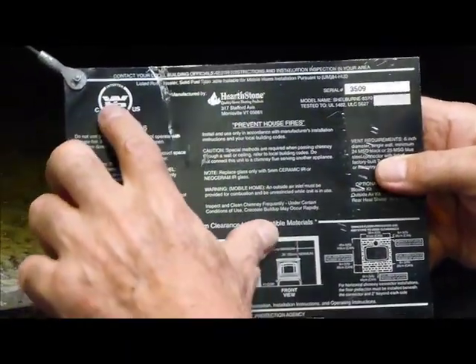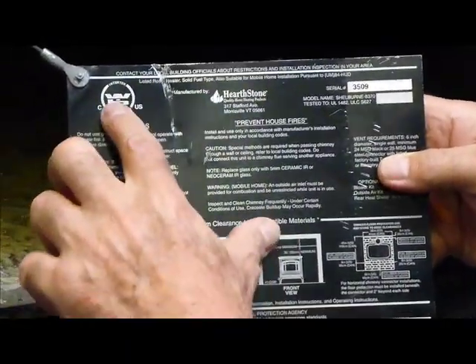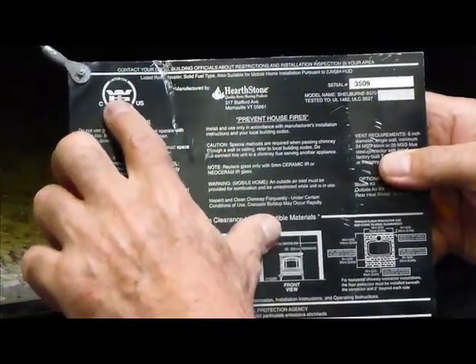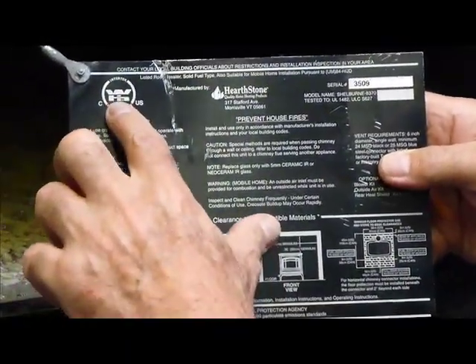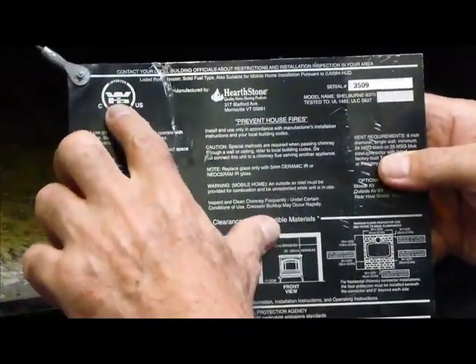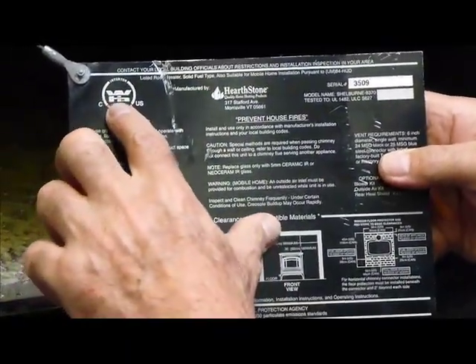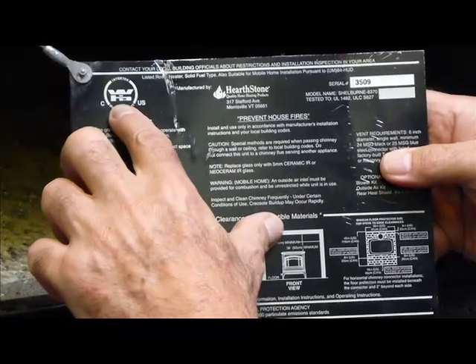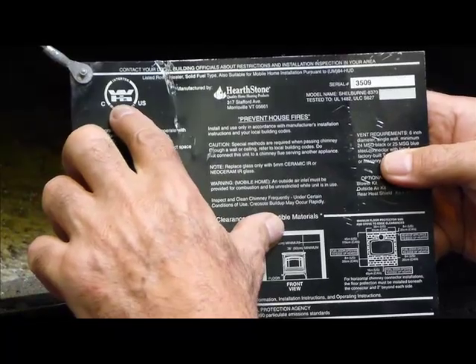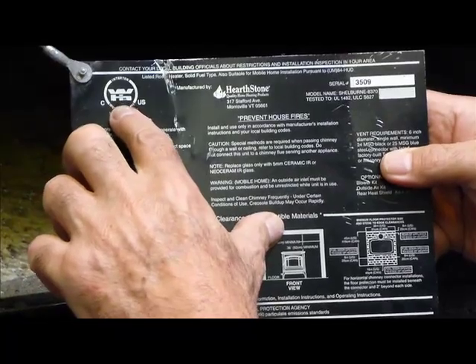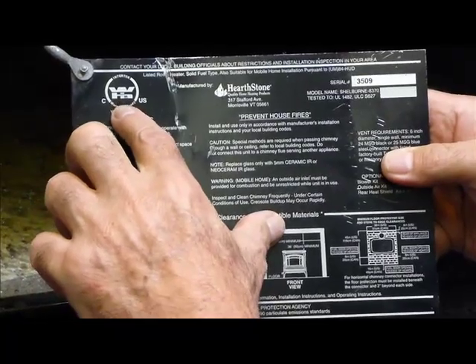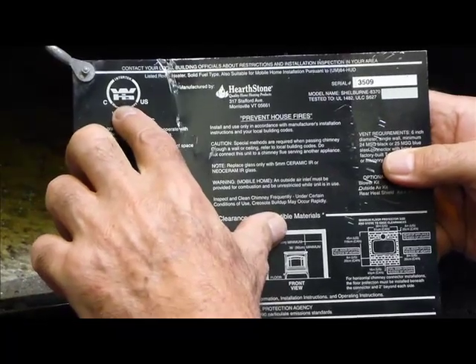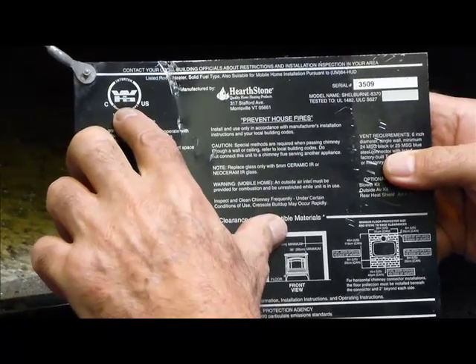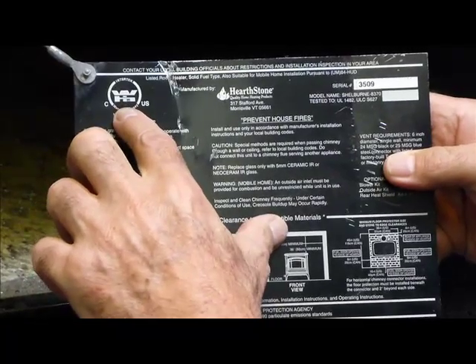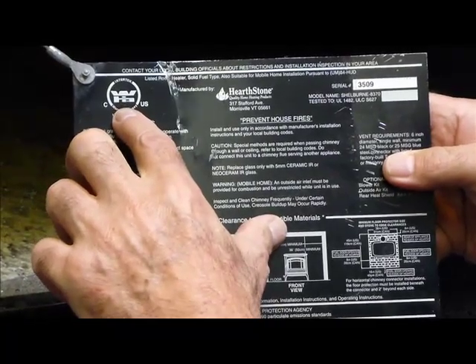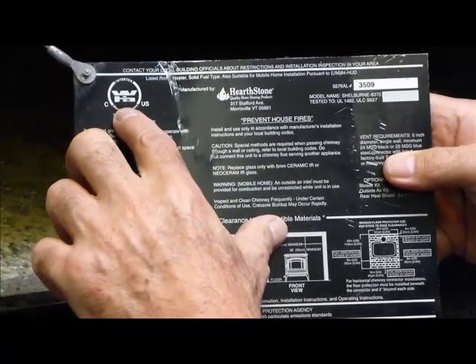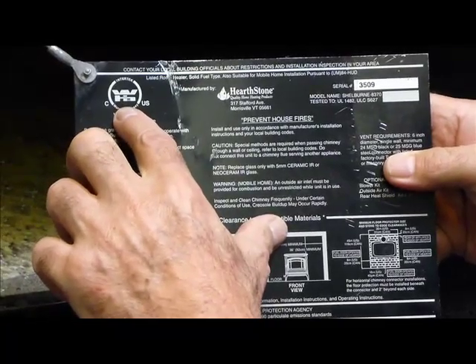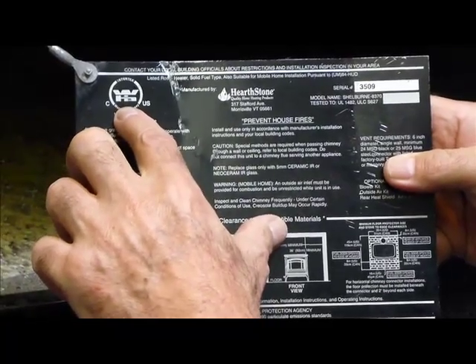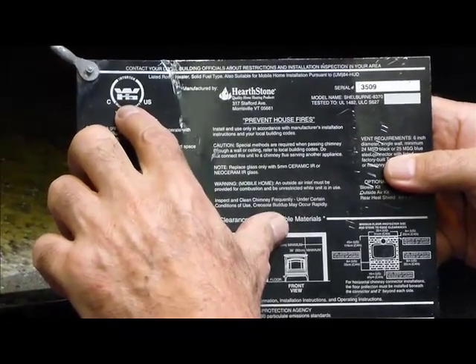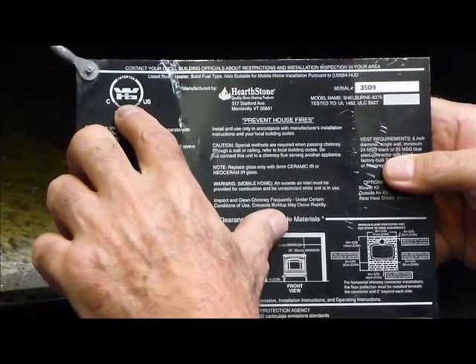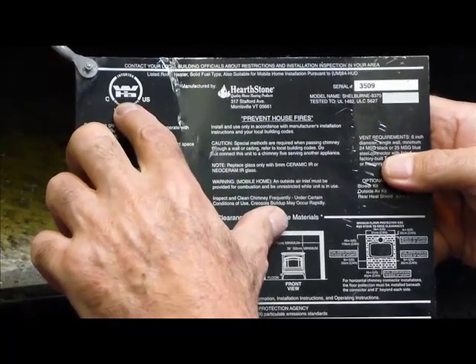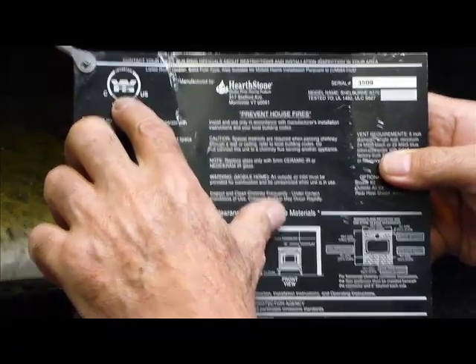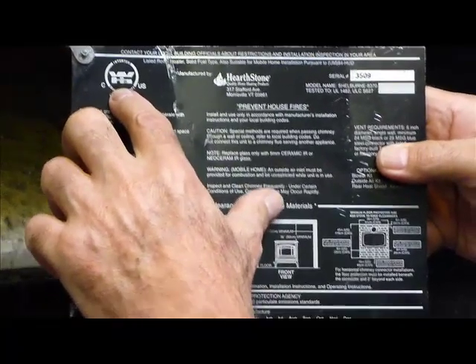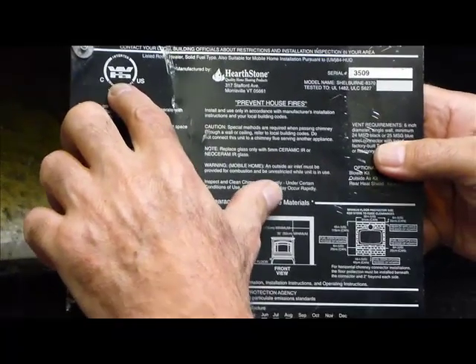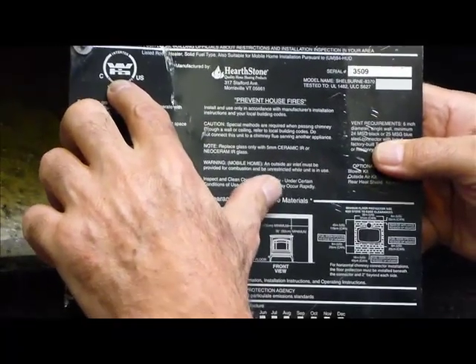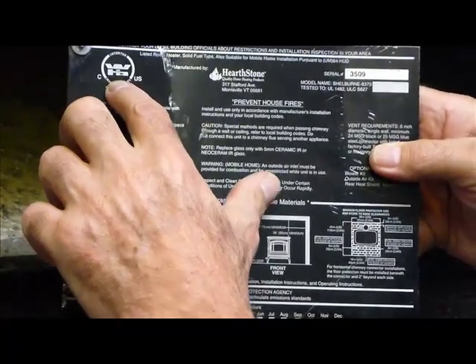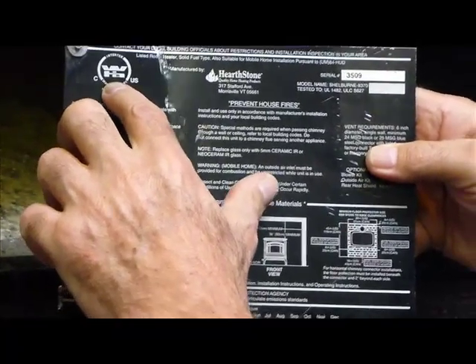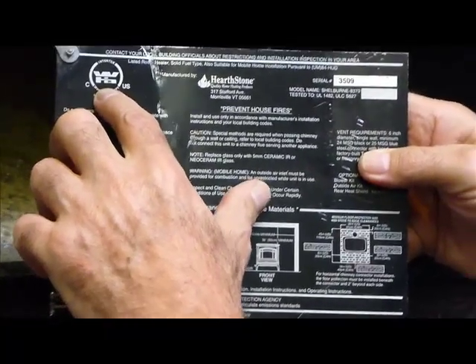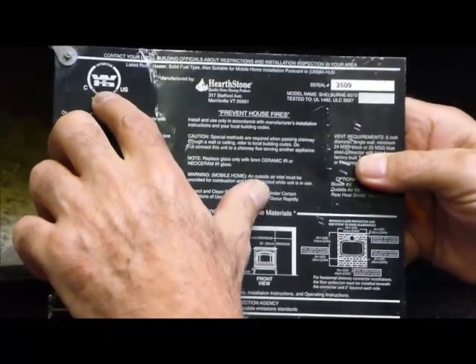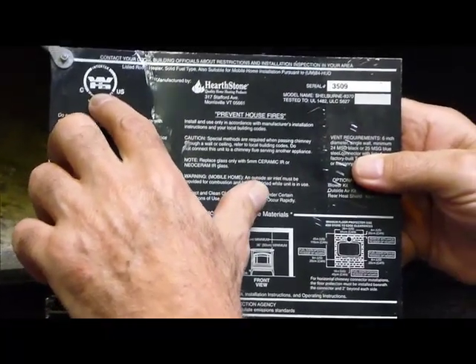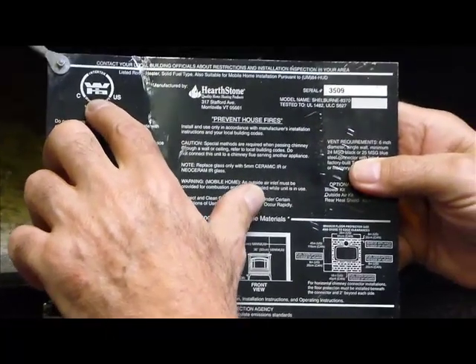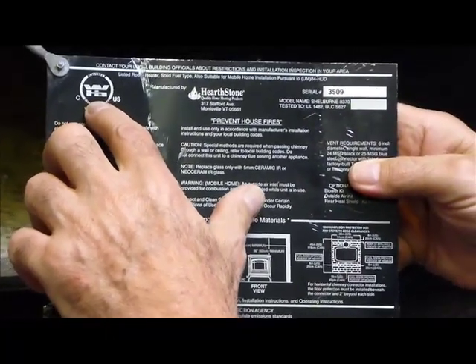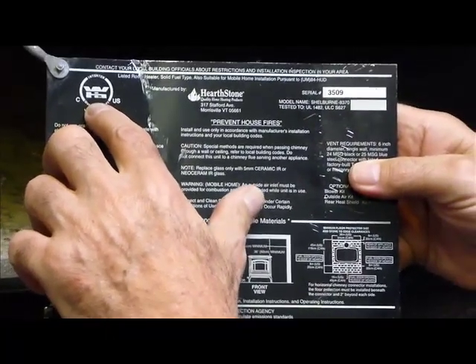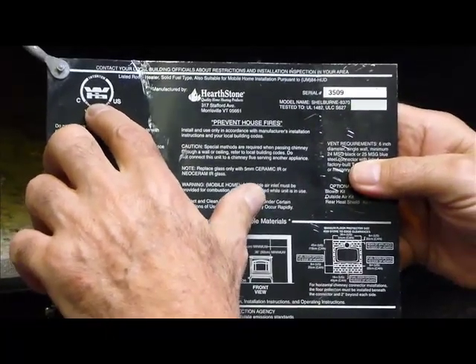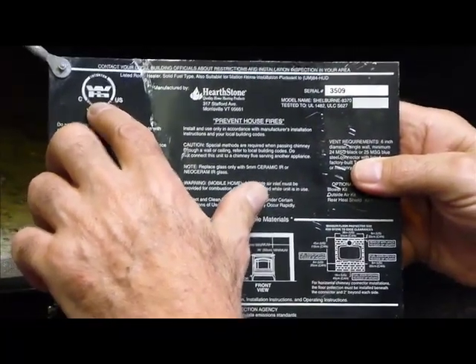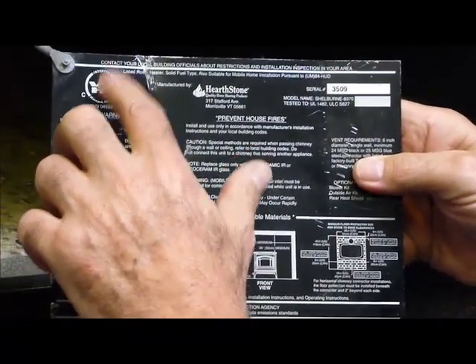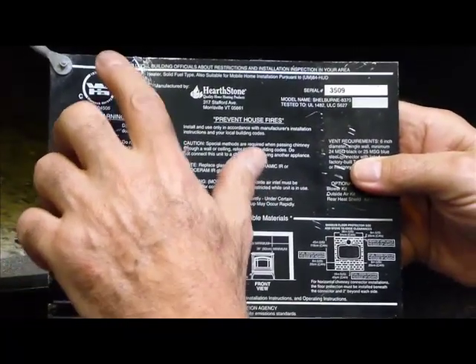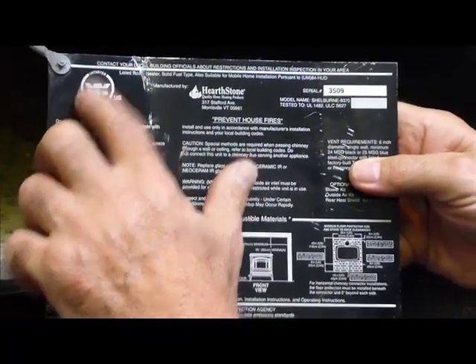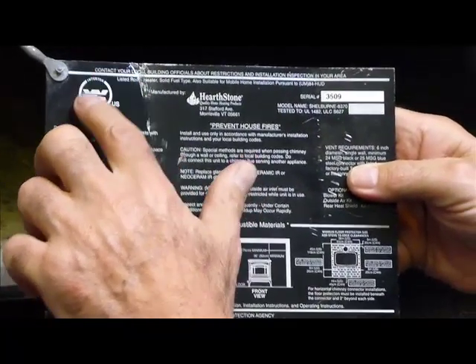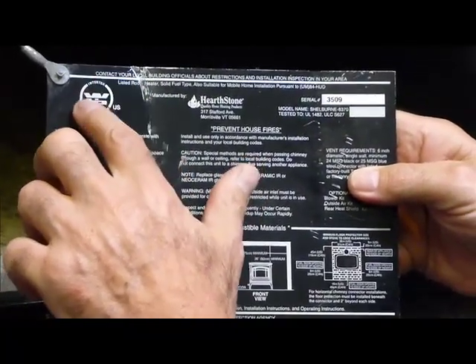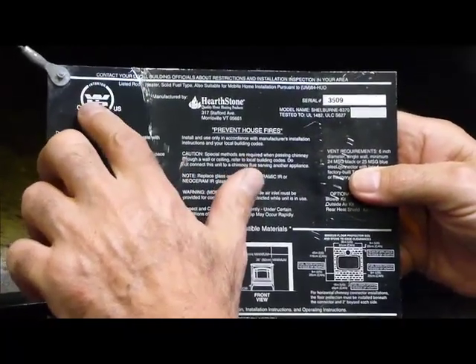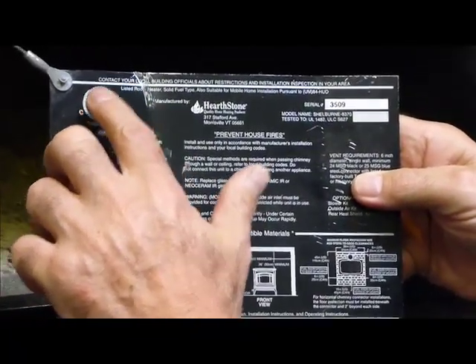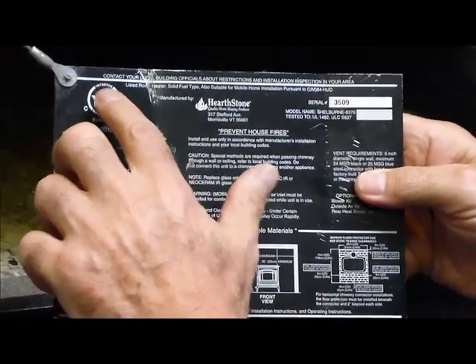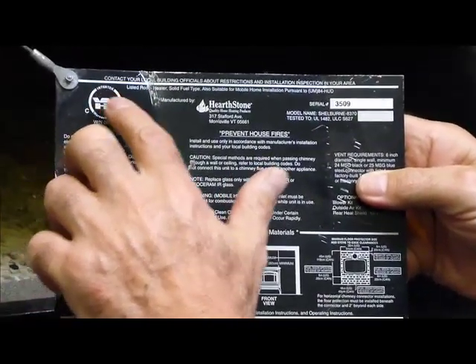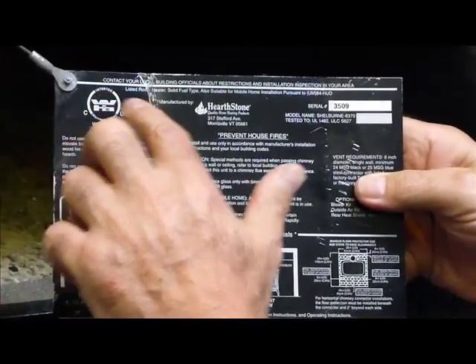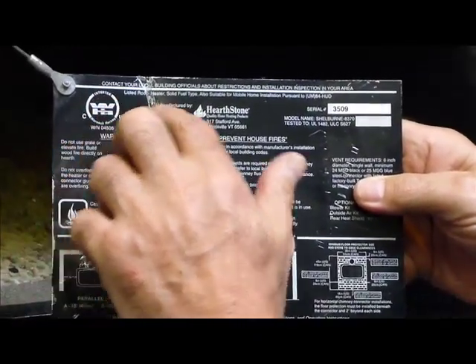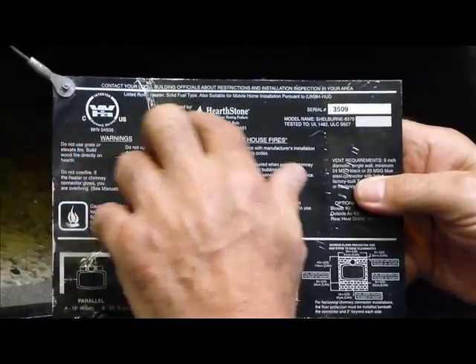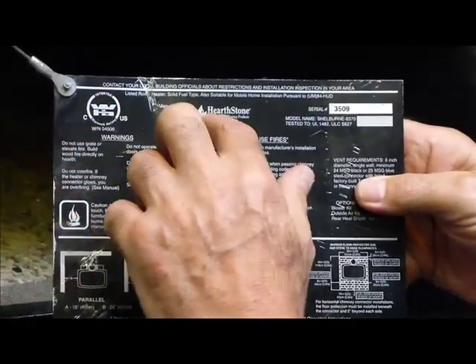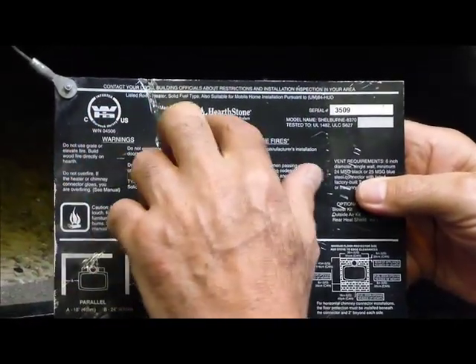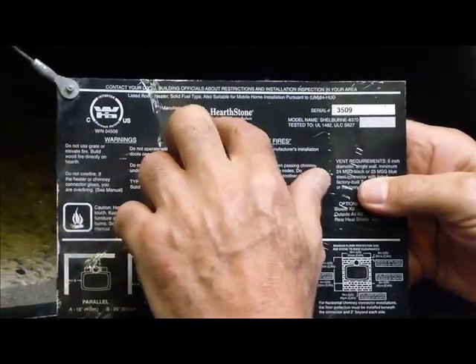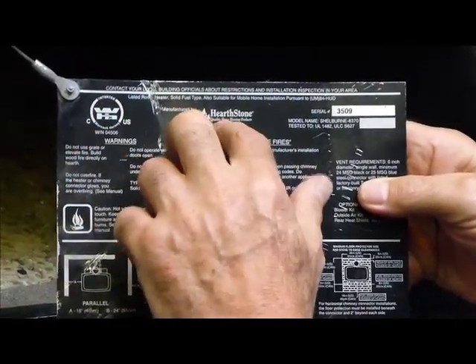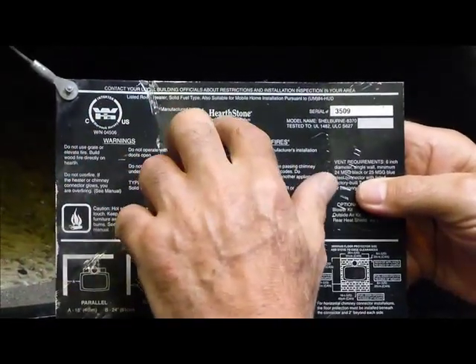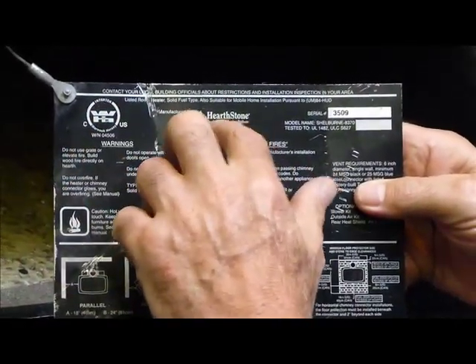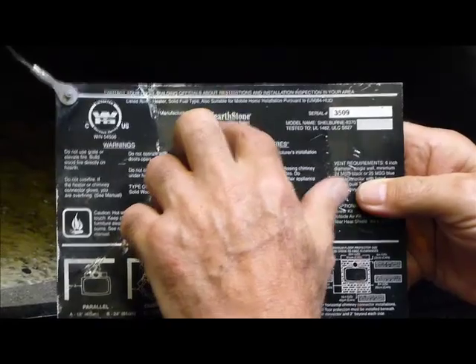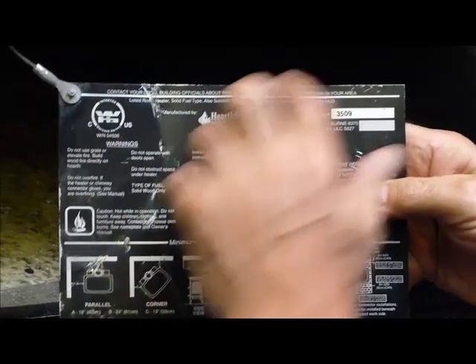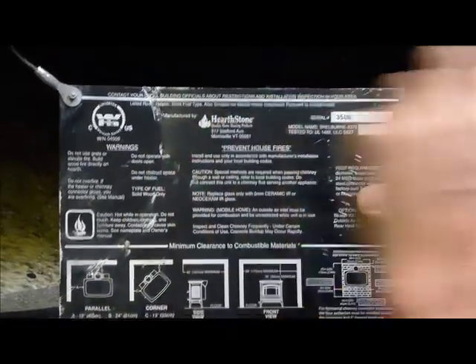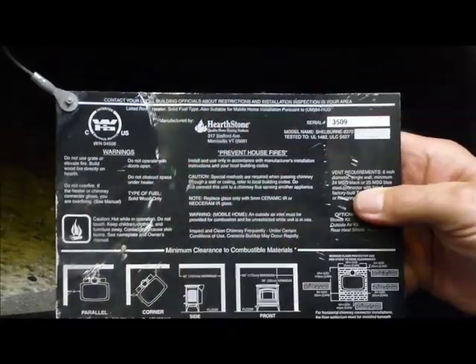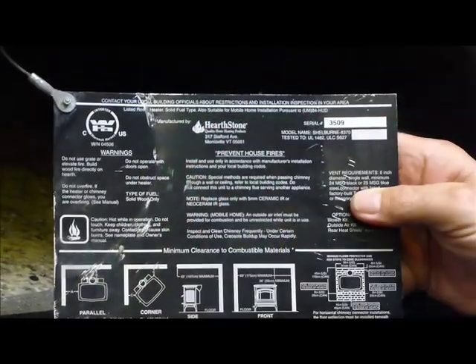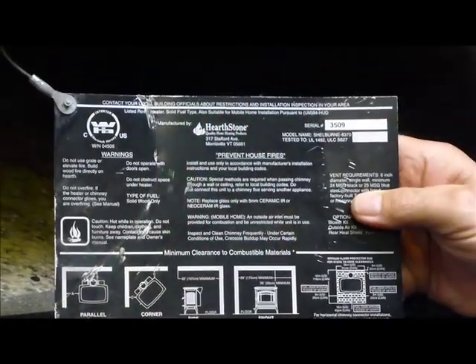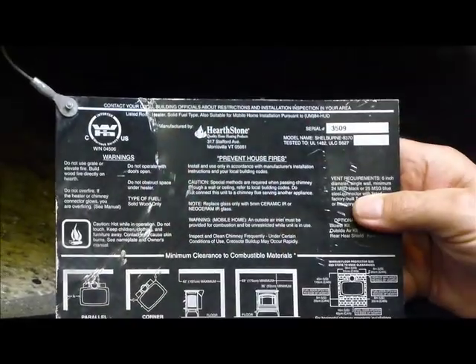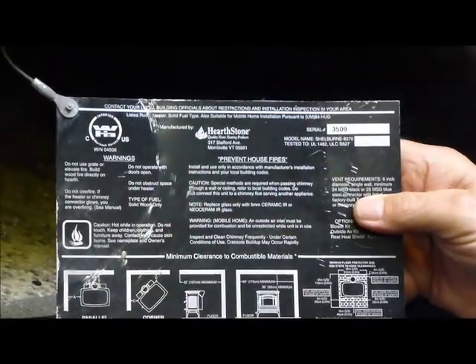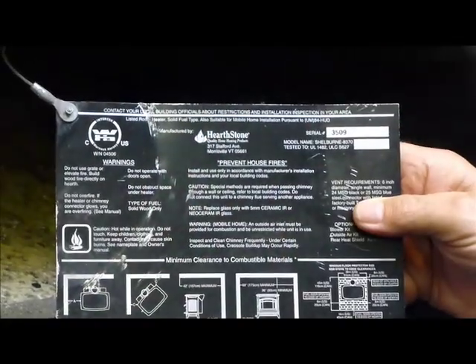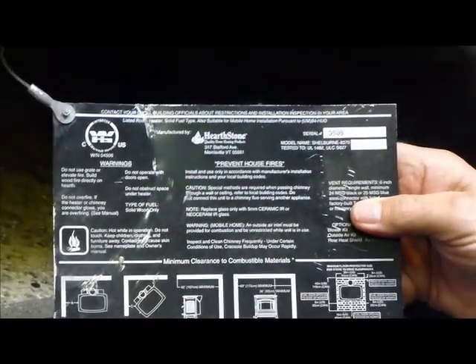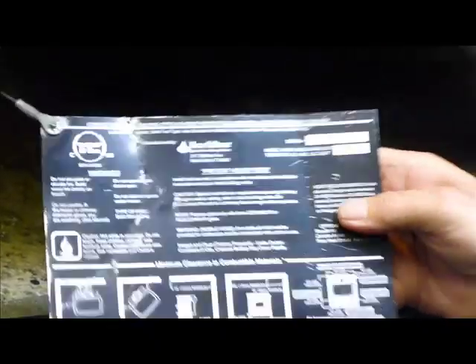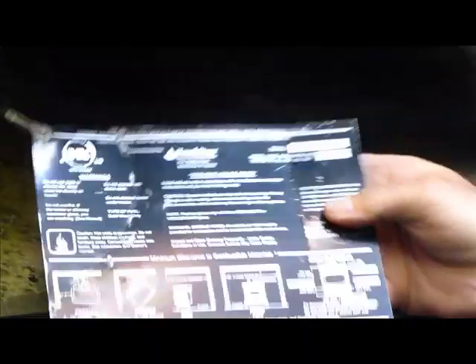Often, the testing laboratory is mistakenly thought of as the manufacturer. No, they're just the testing laboratory. You're looking for a specific manufacturer.